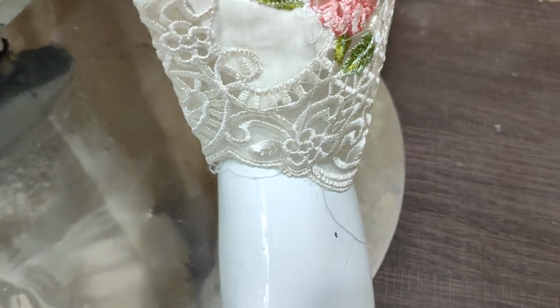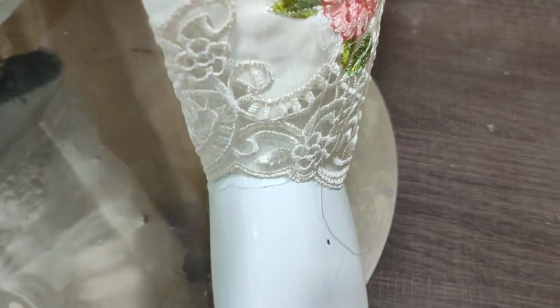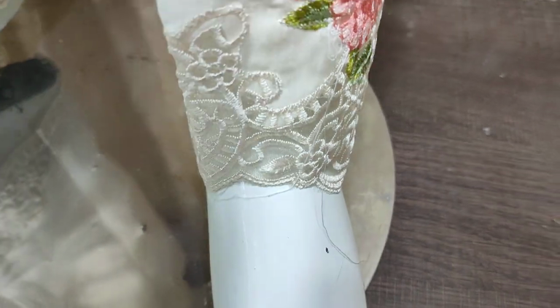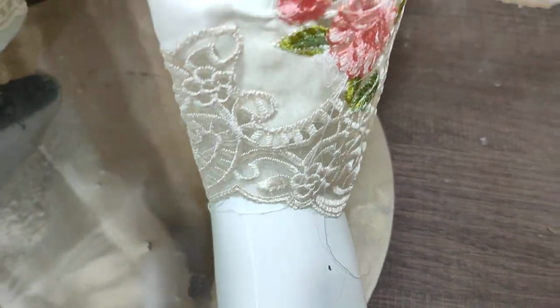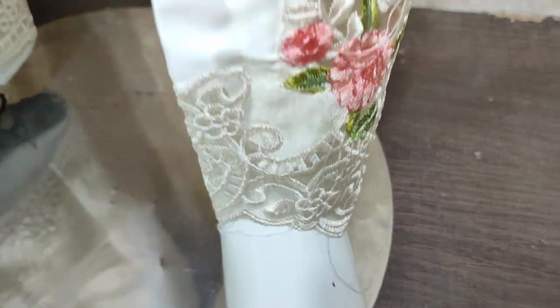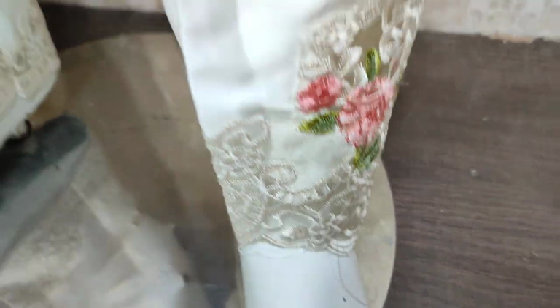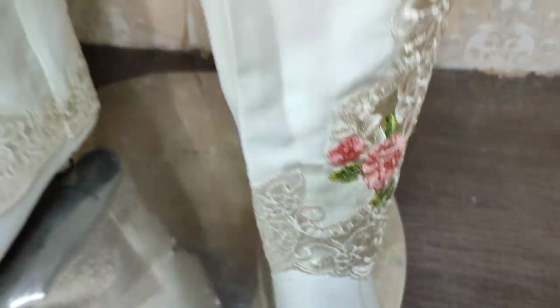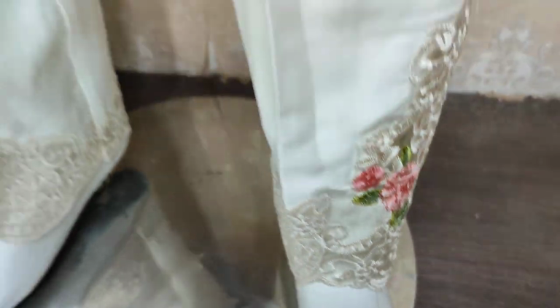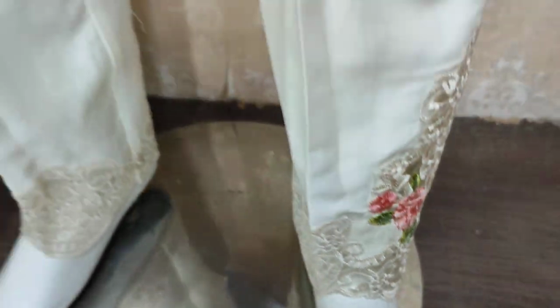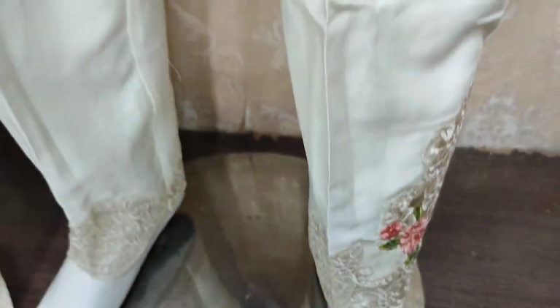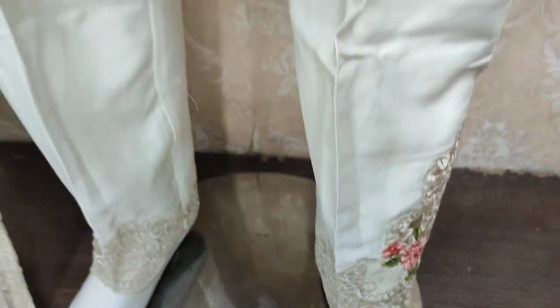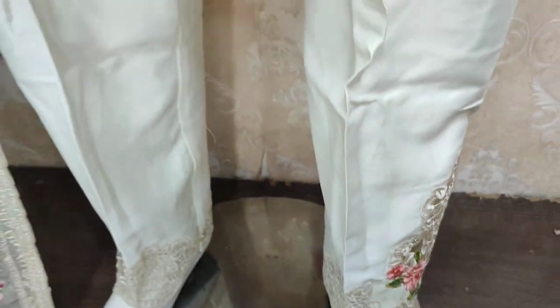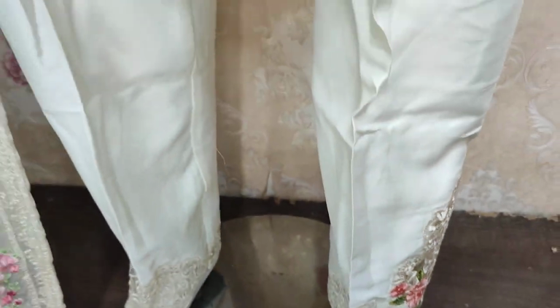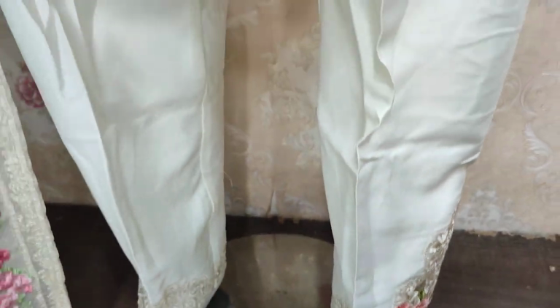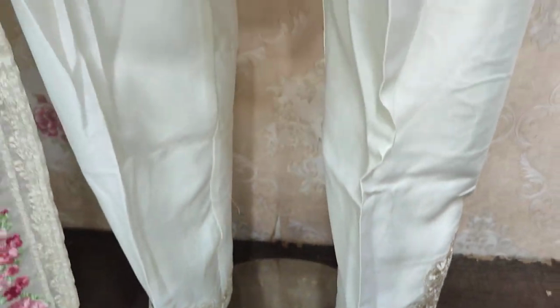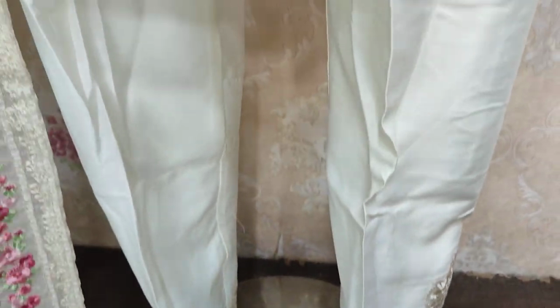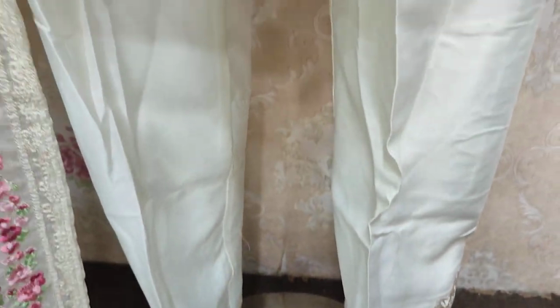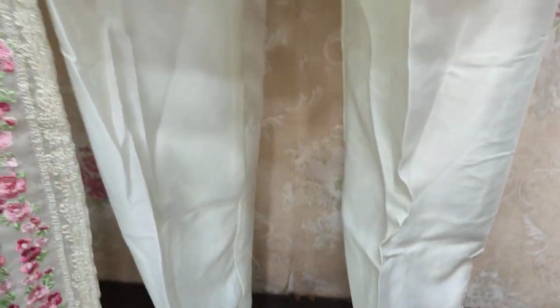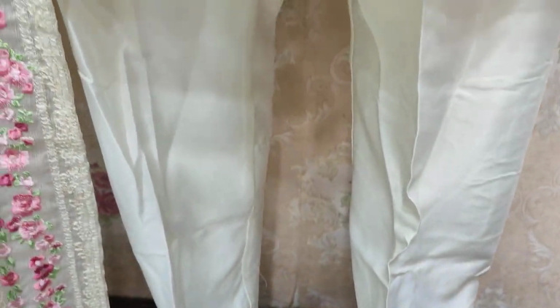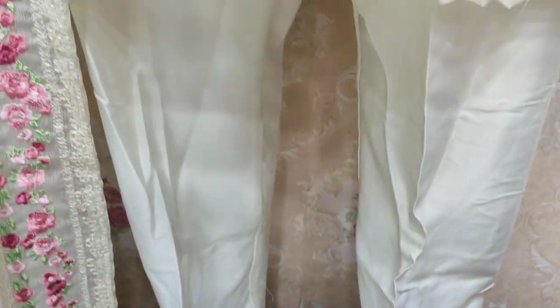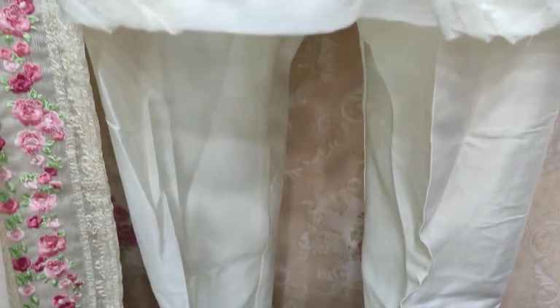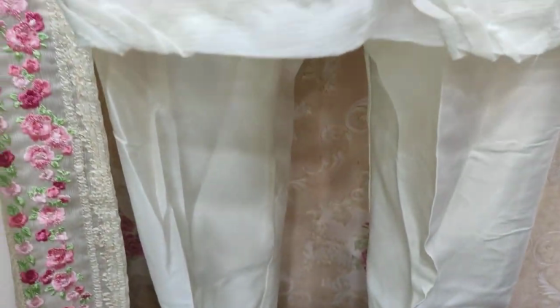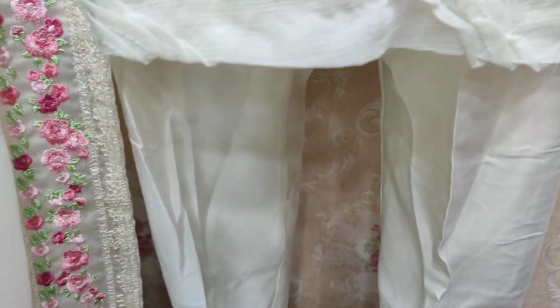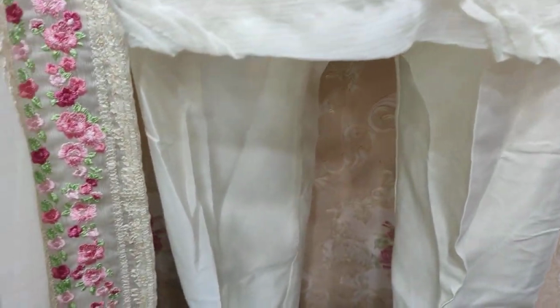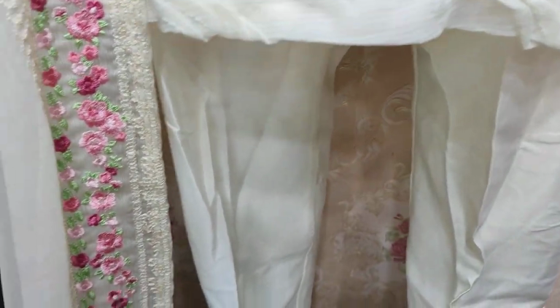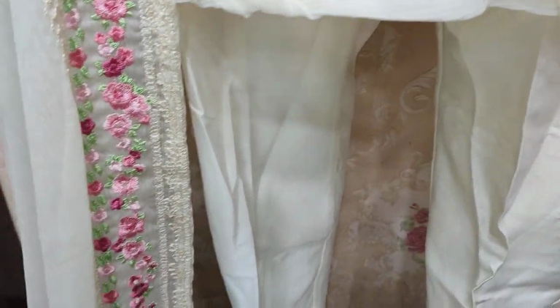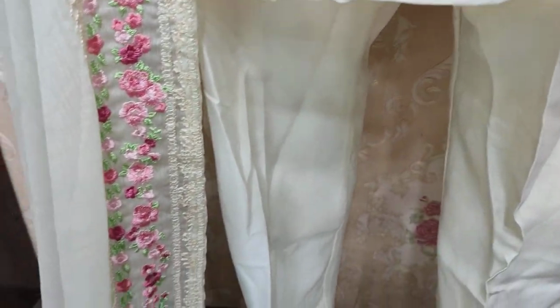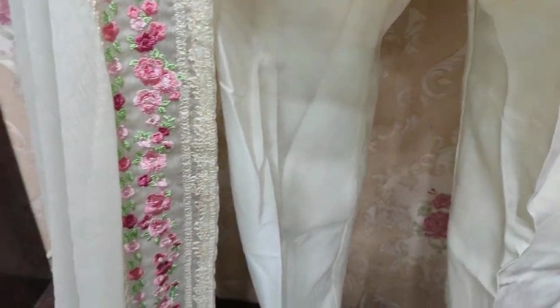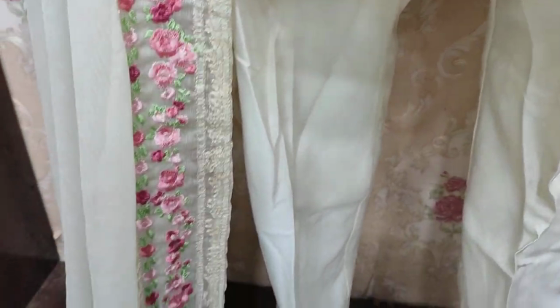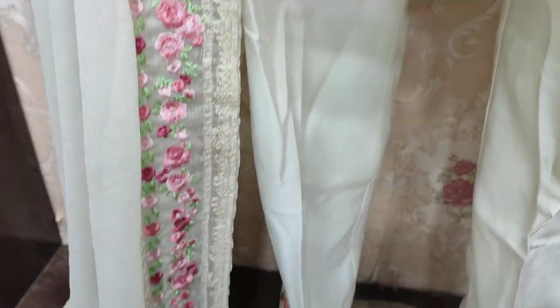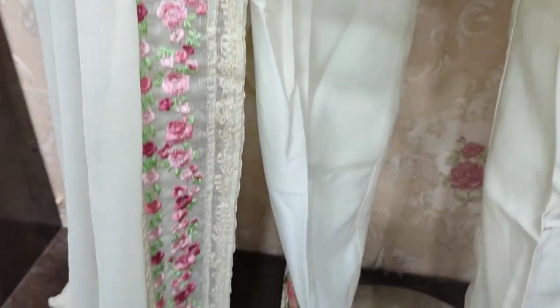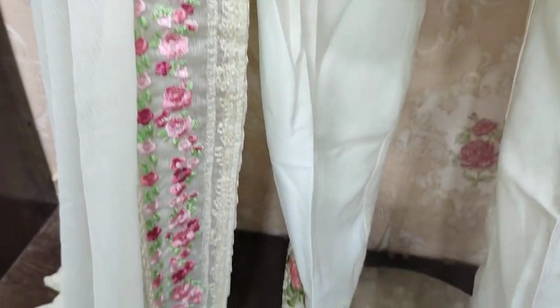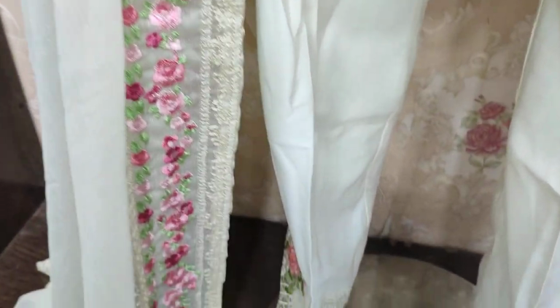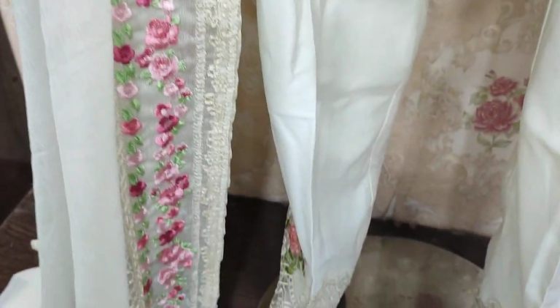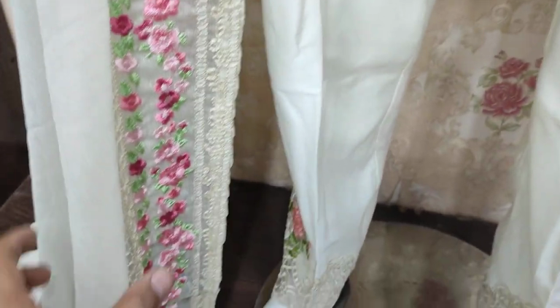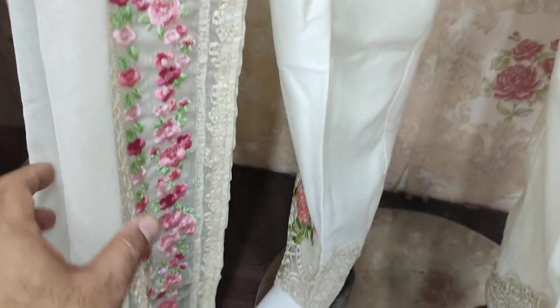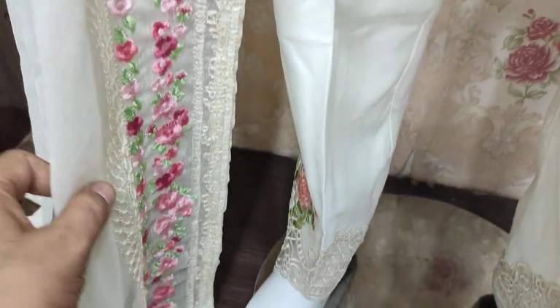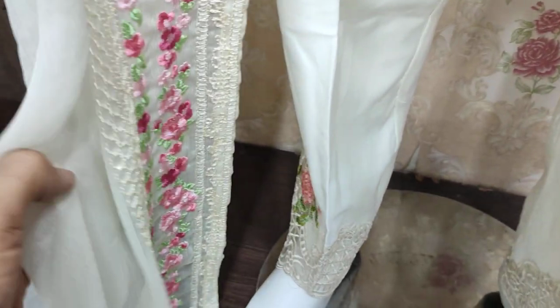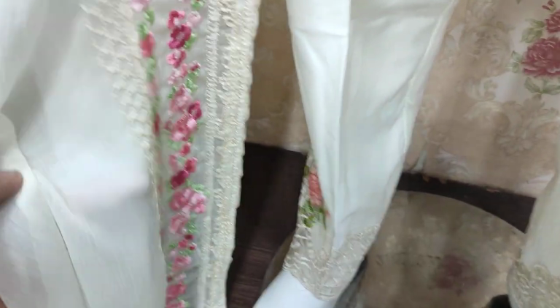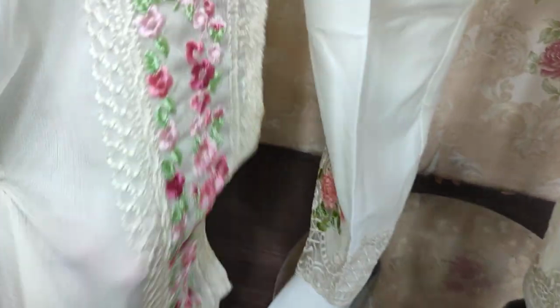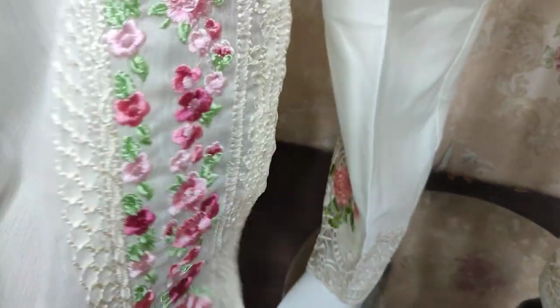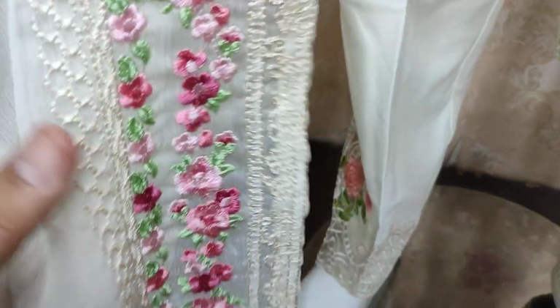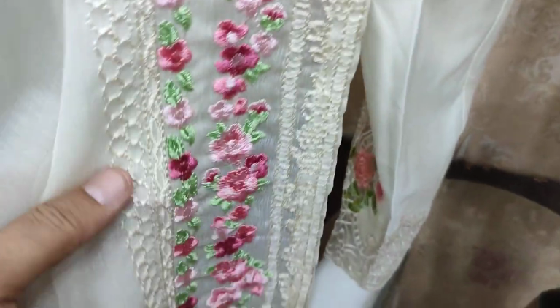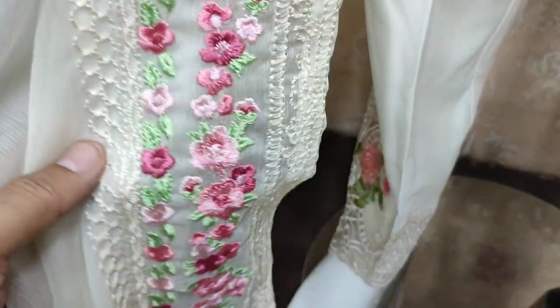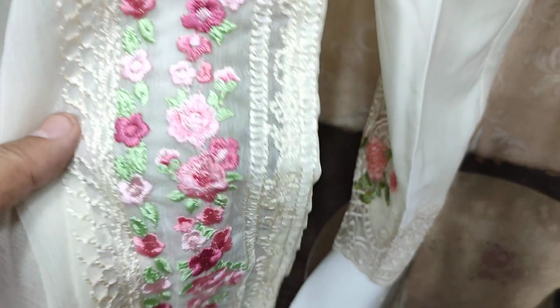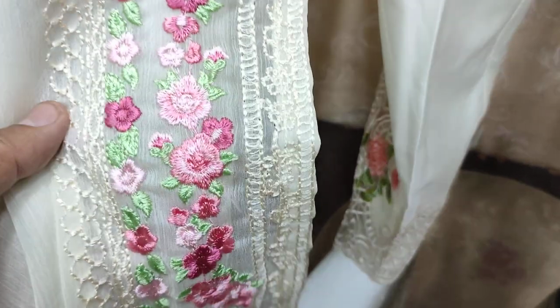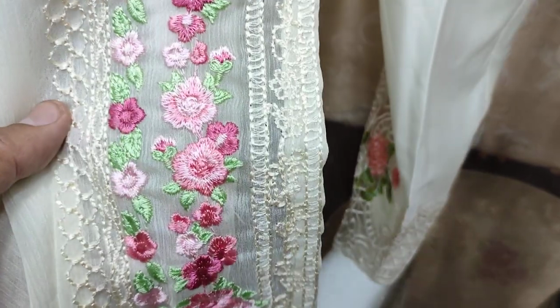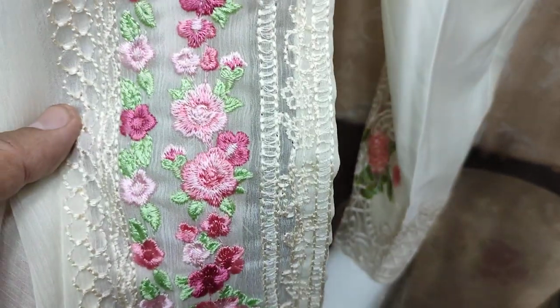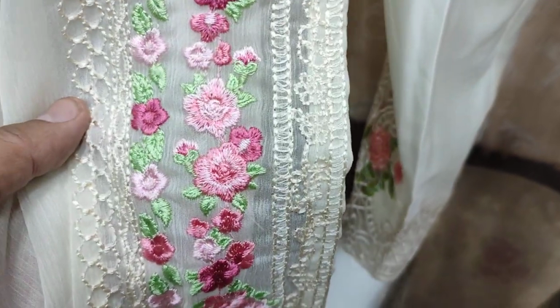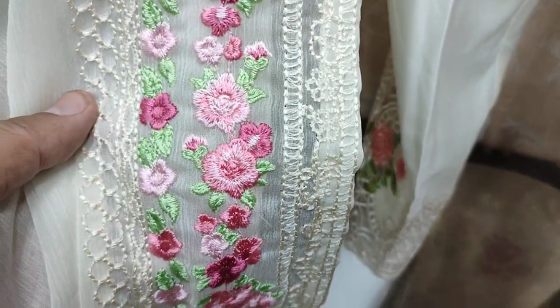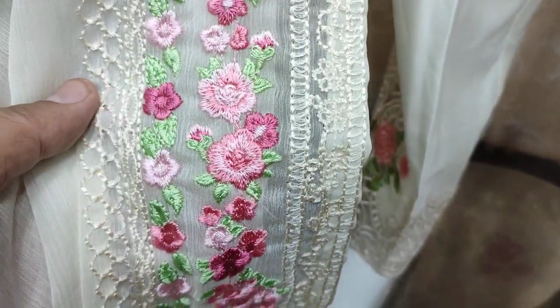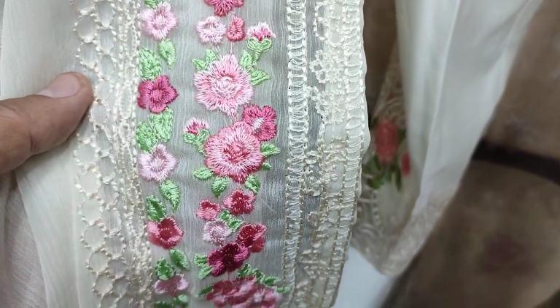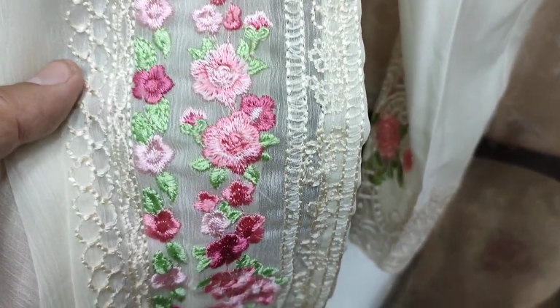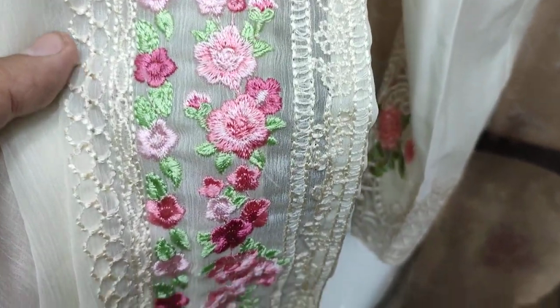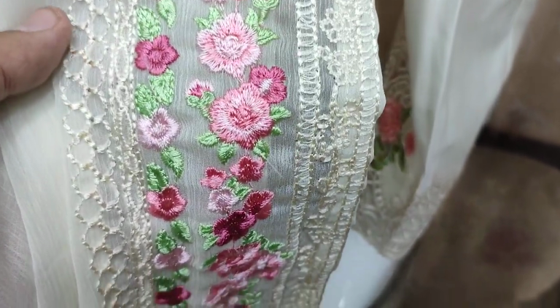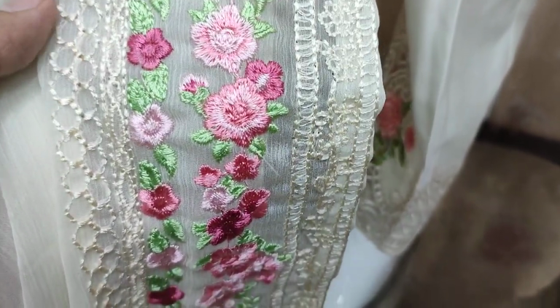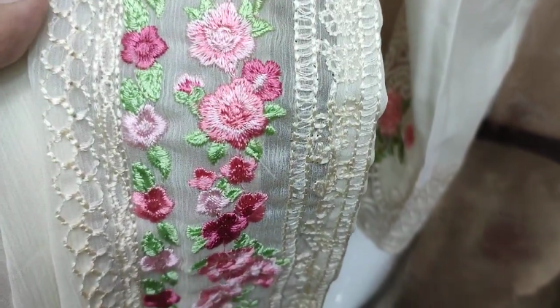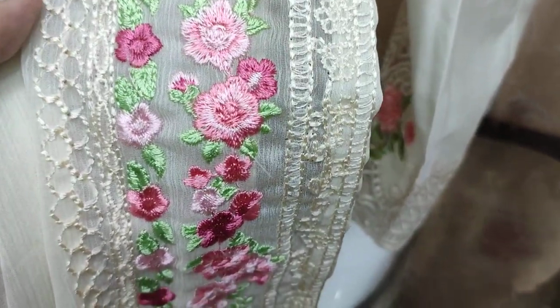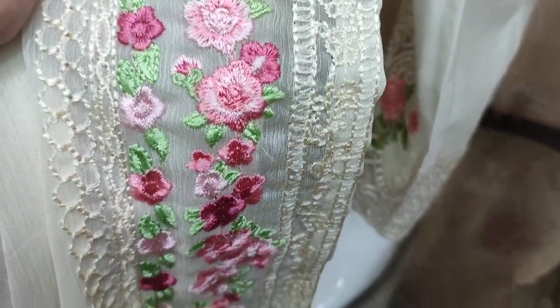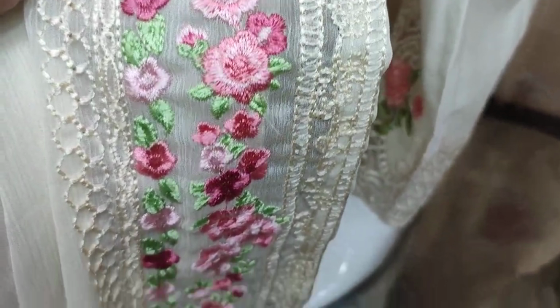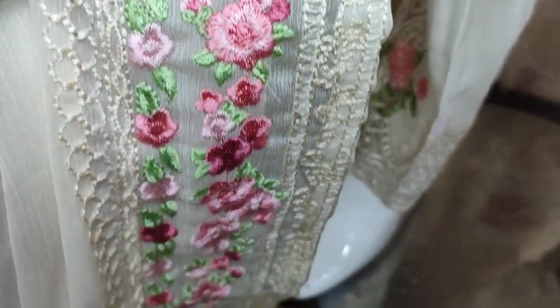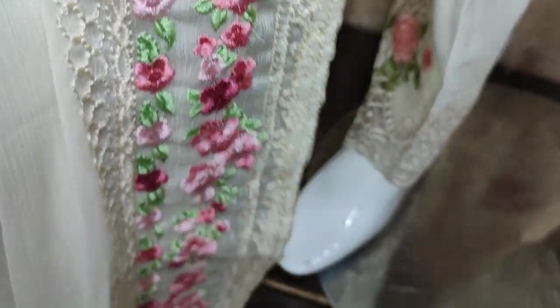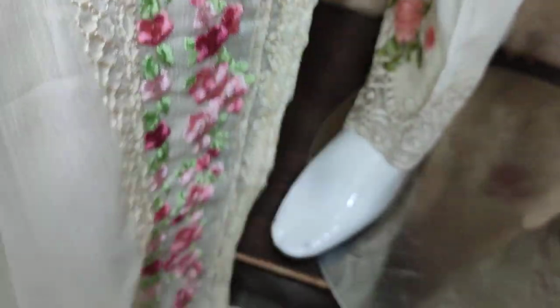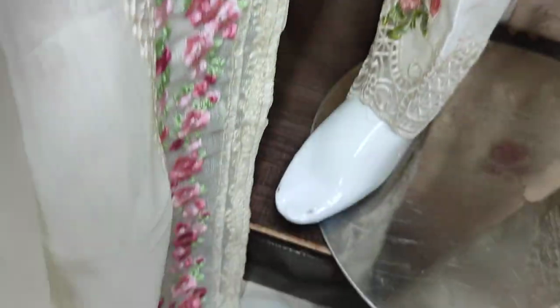This is available in 3 sizes: small, medium, and large. This is a chiffon ready-to-wear.